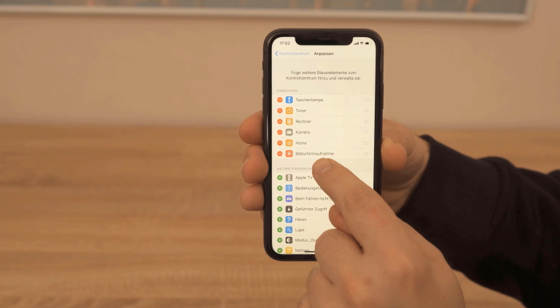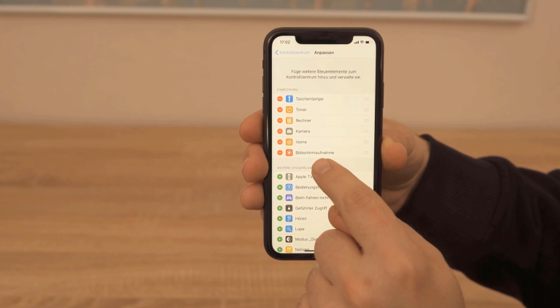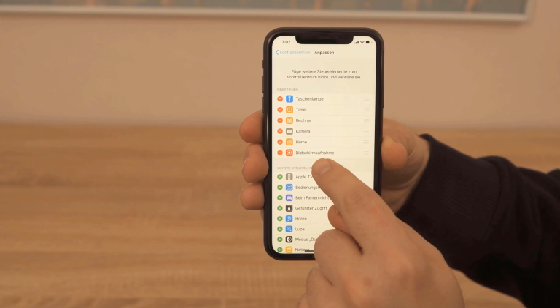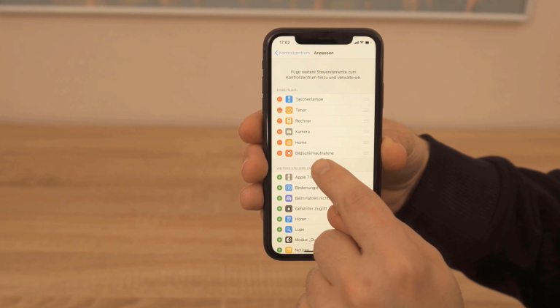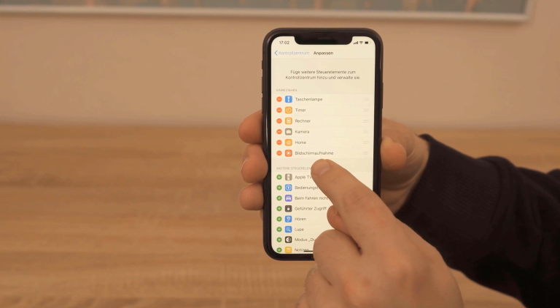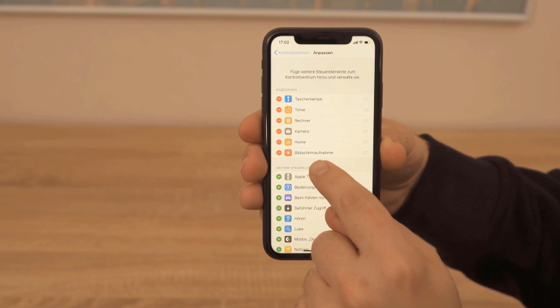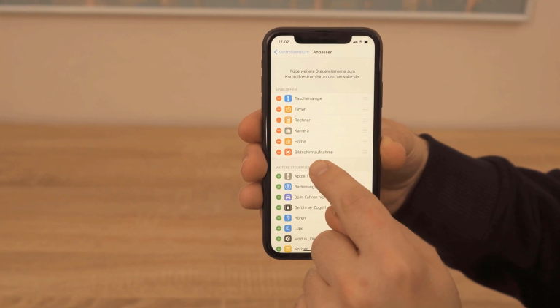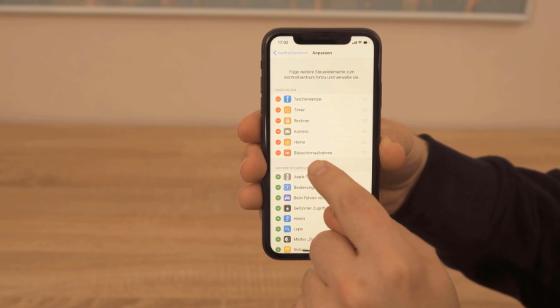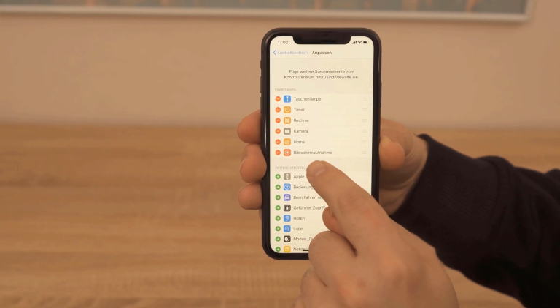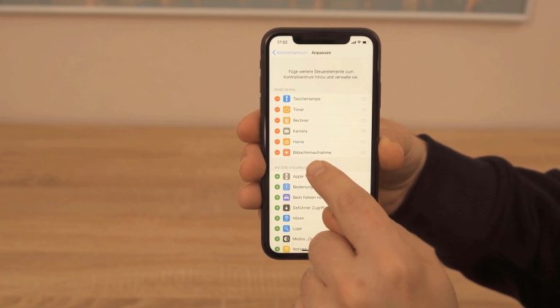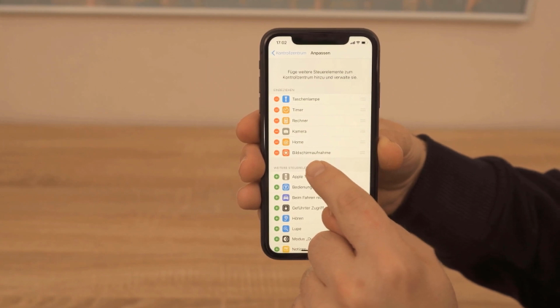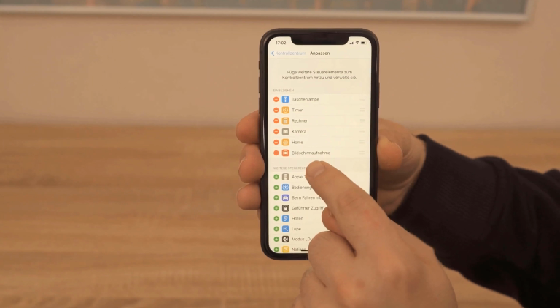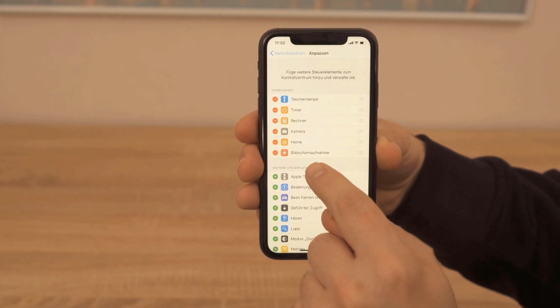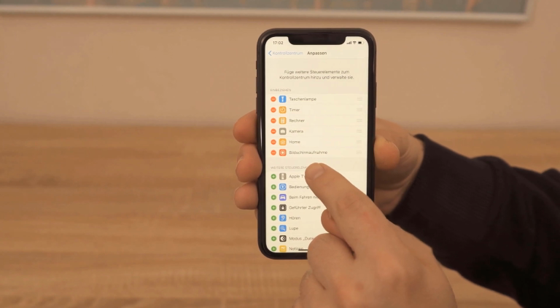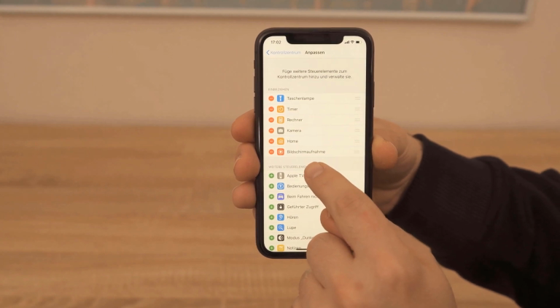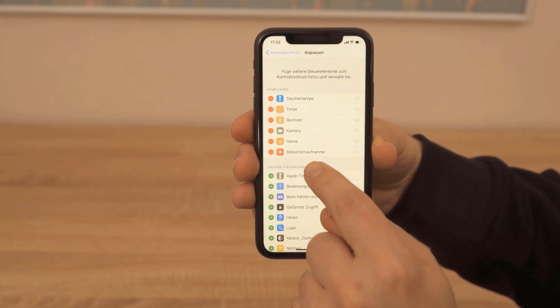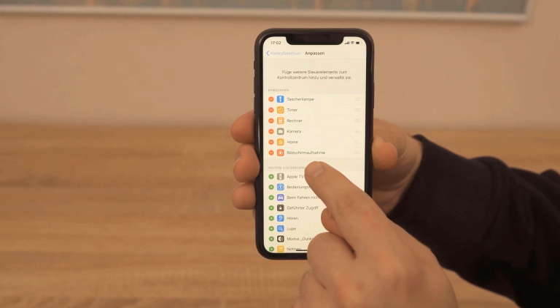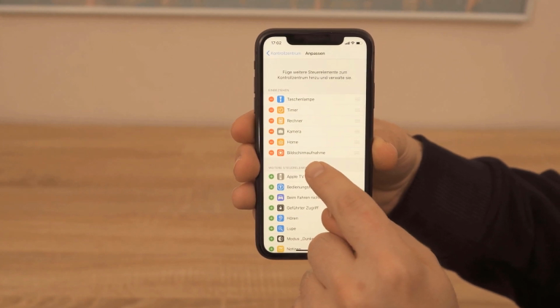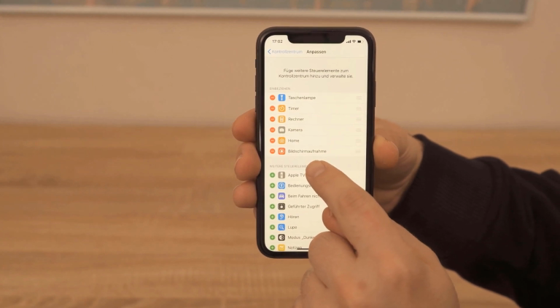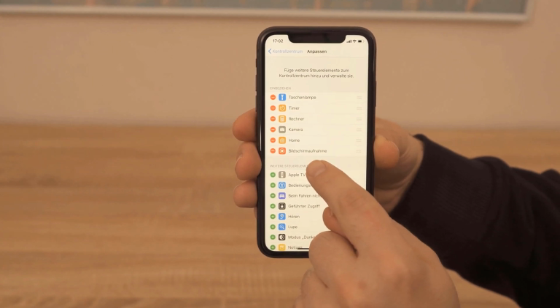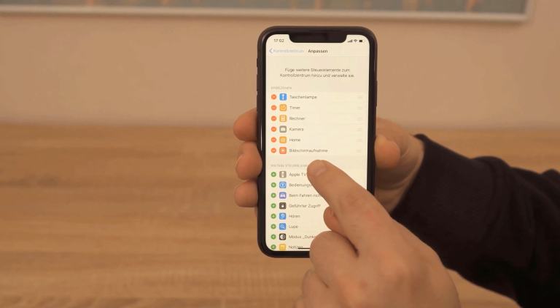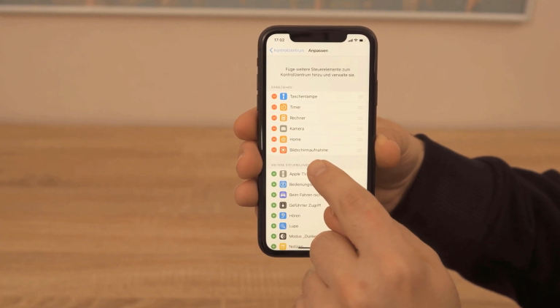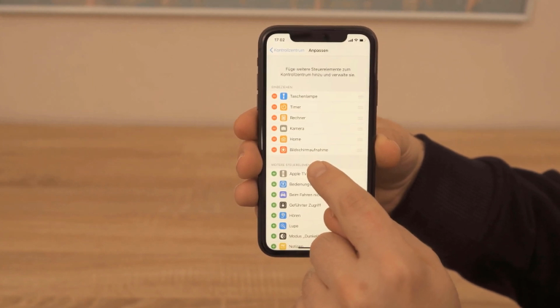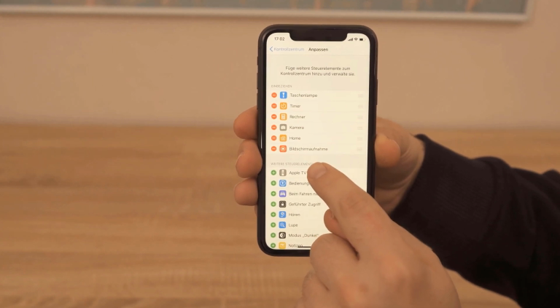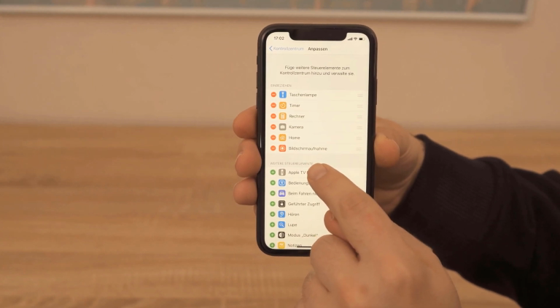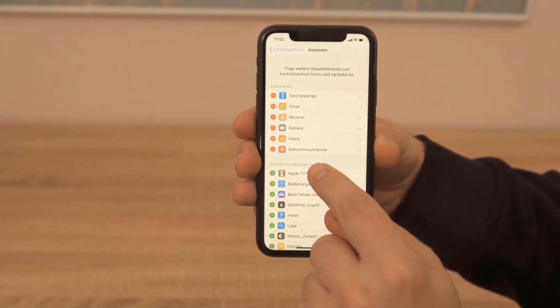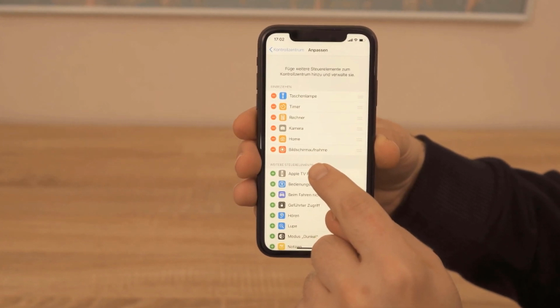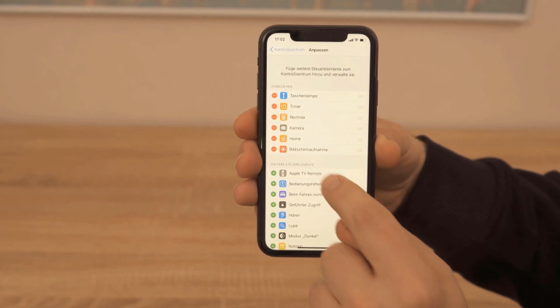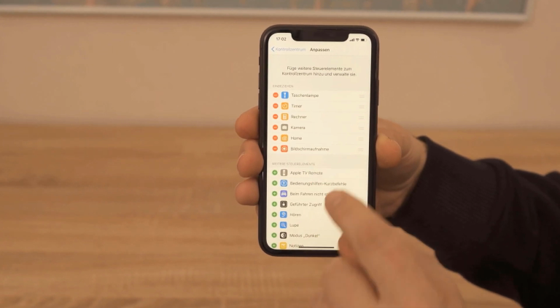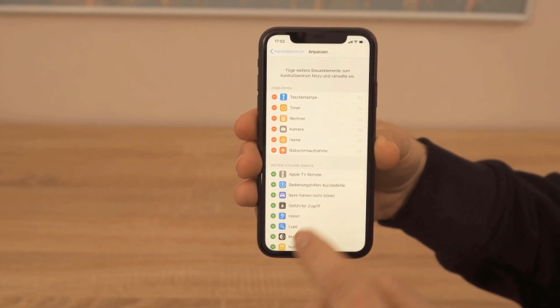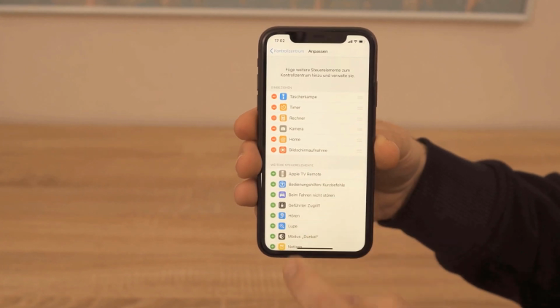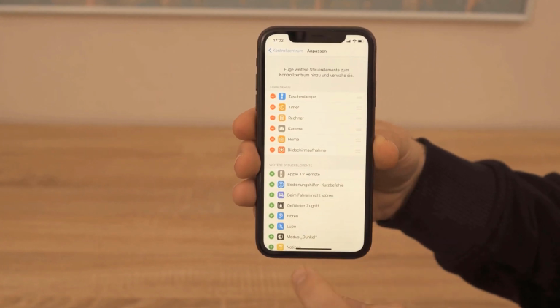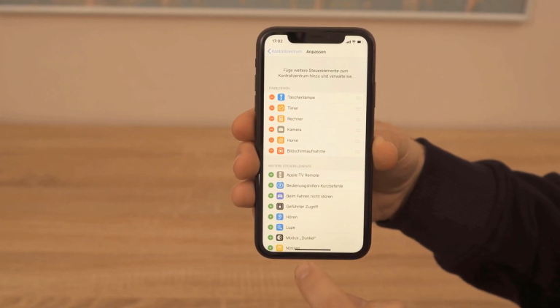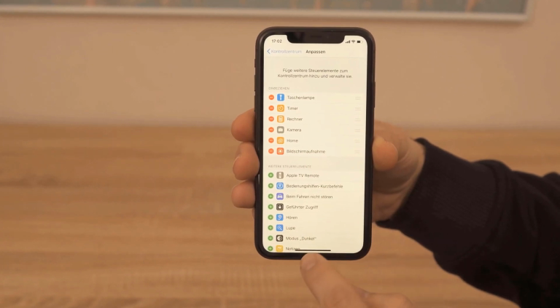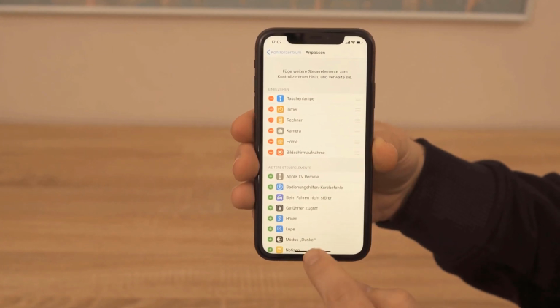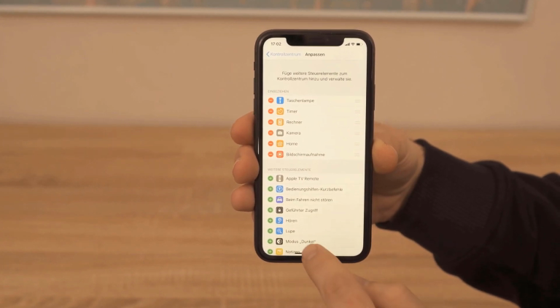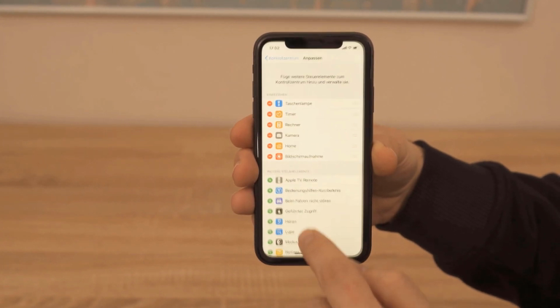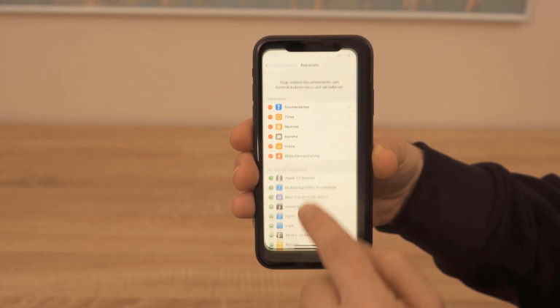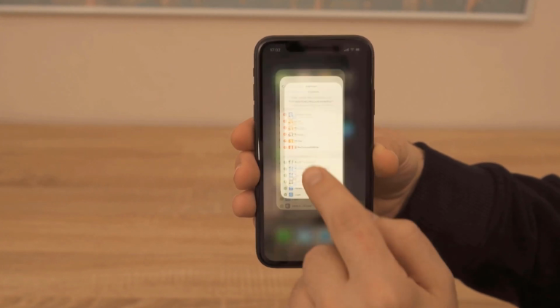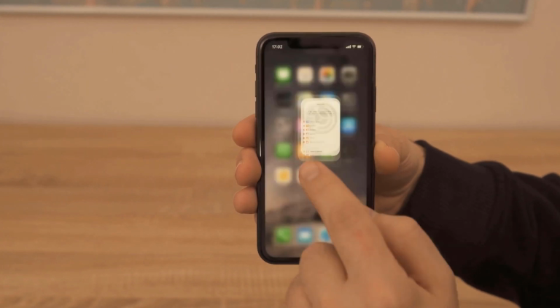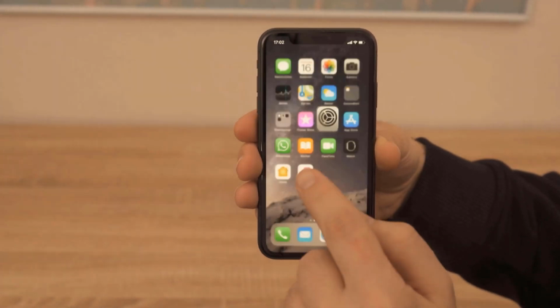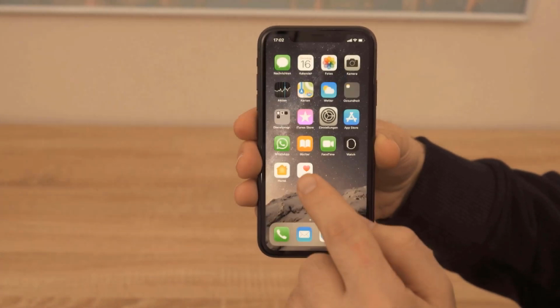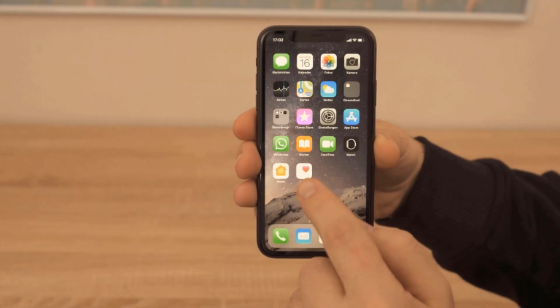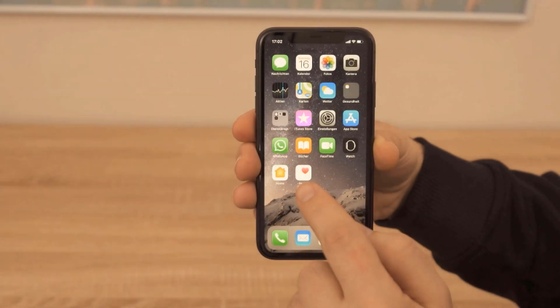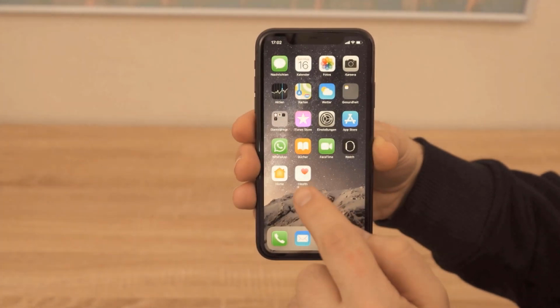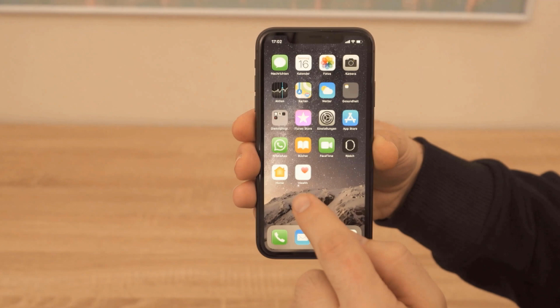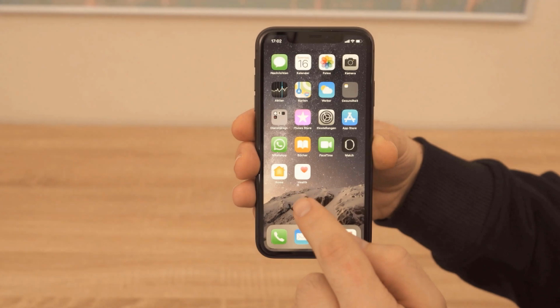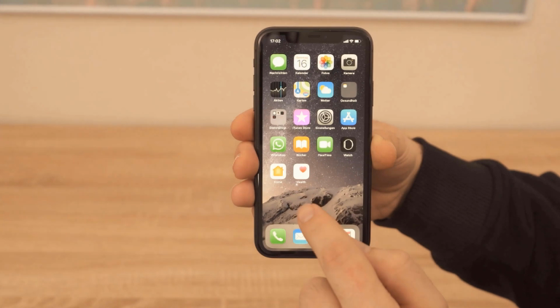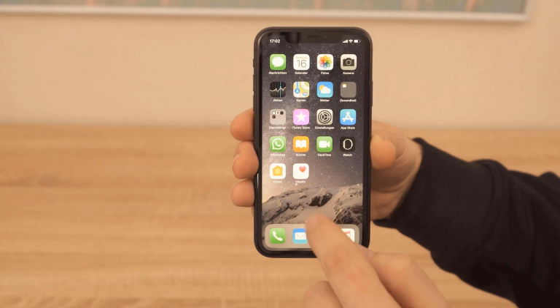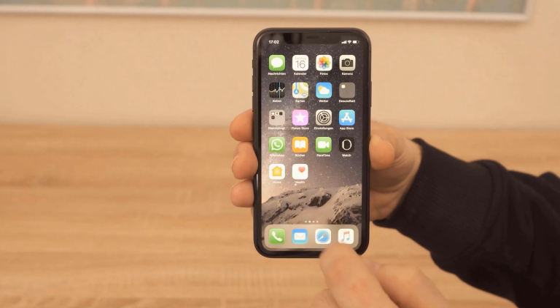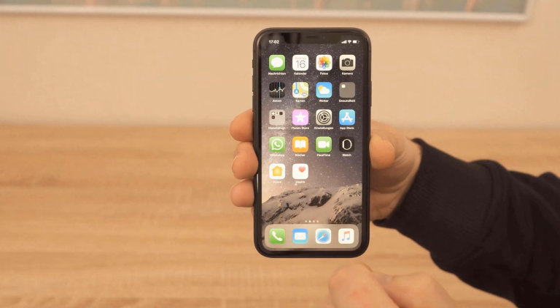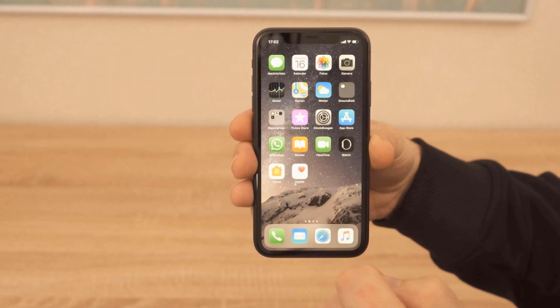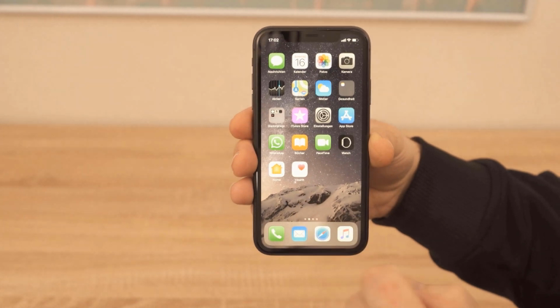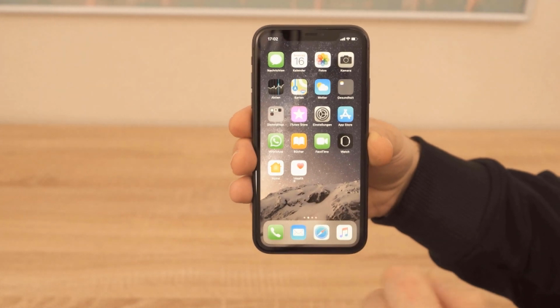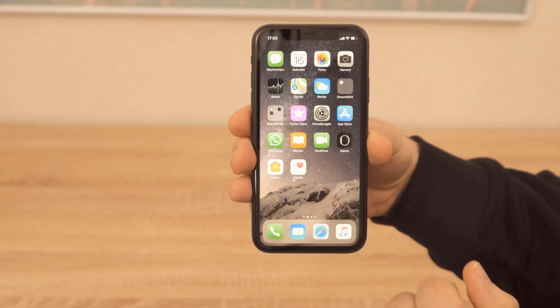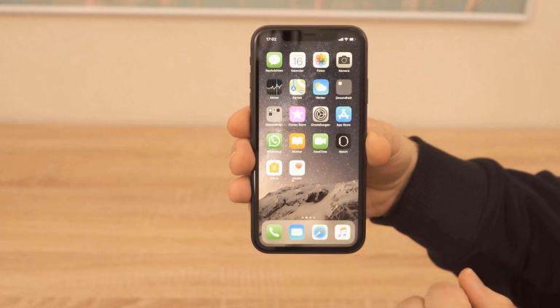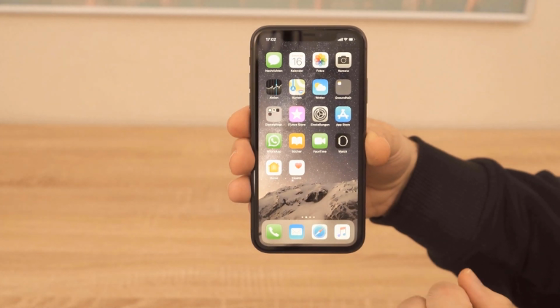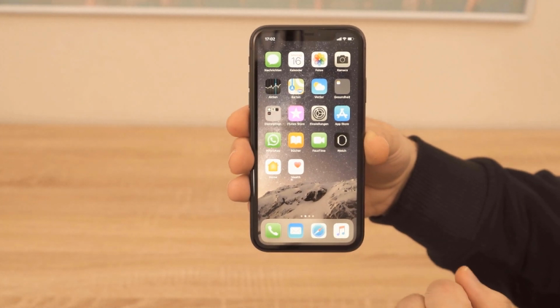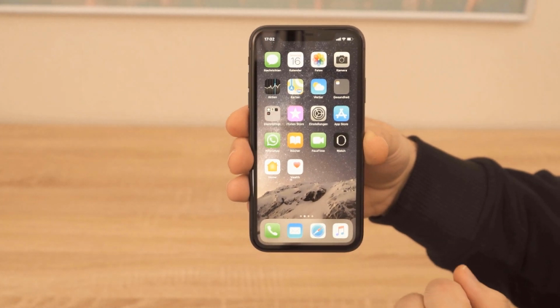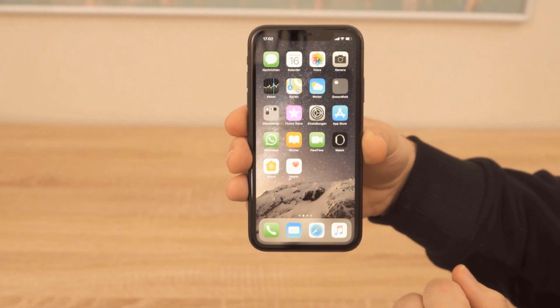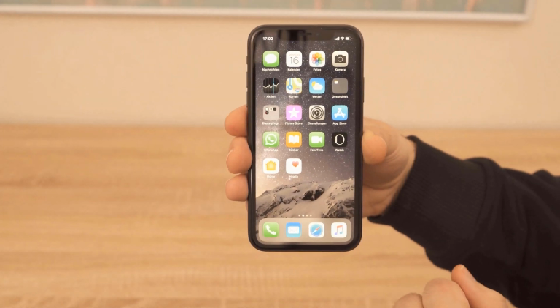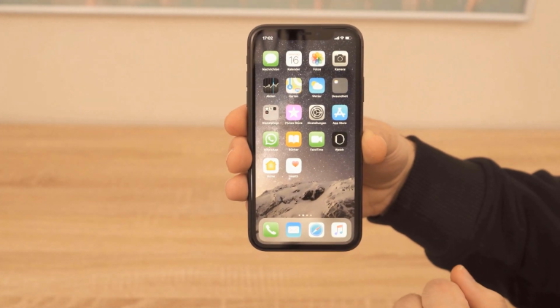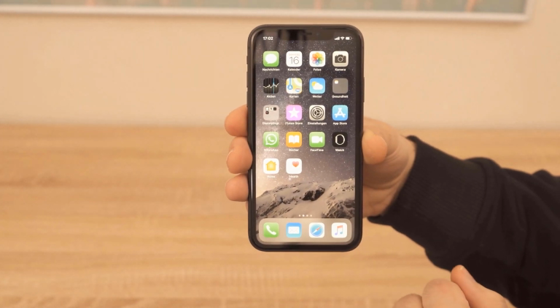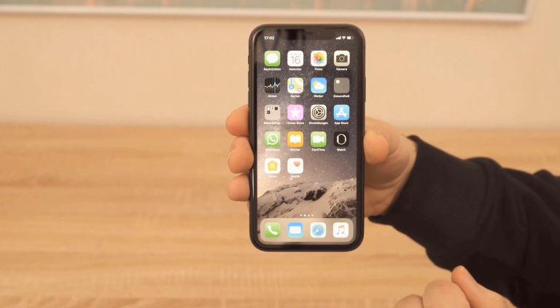Then go back and drag your menu down from the top right. Then you will see the button for screen recording.